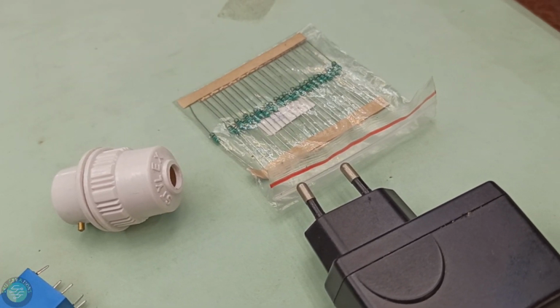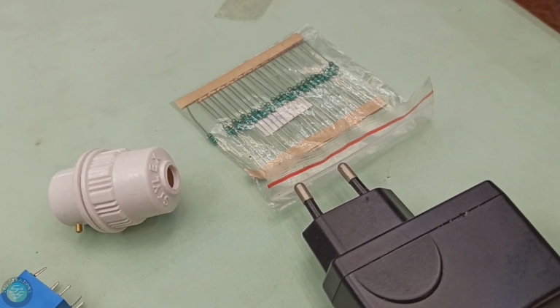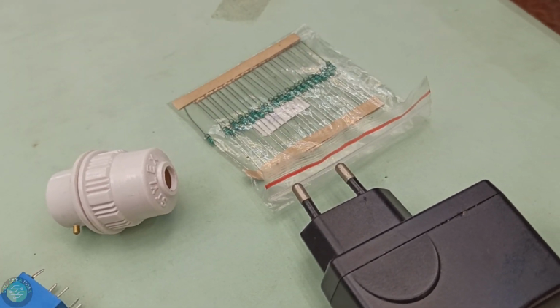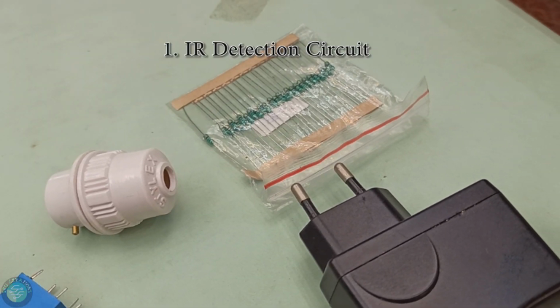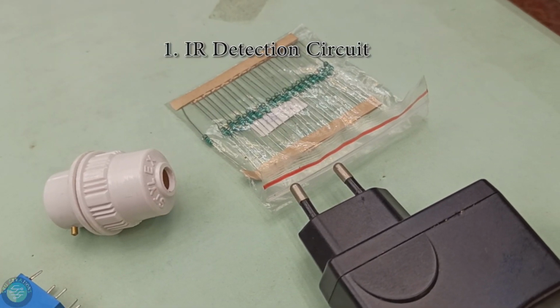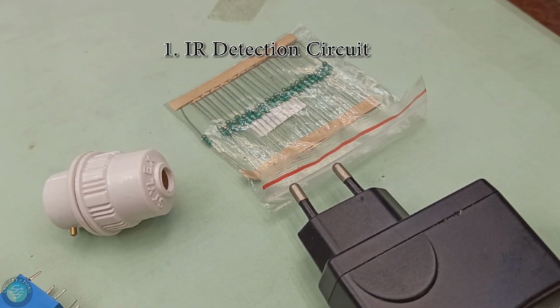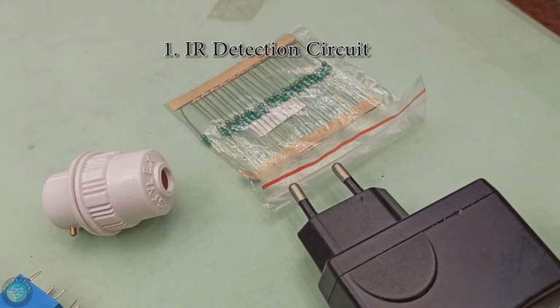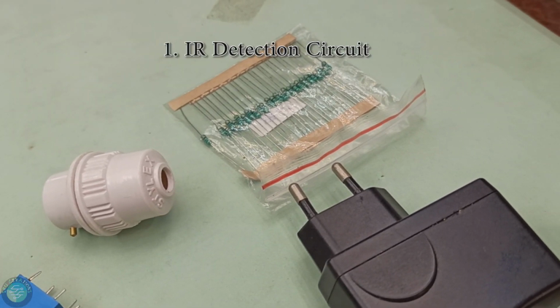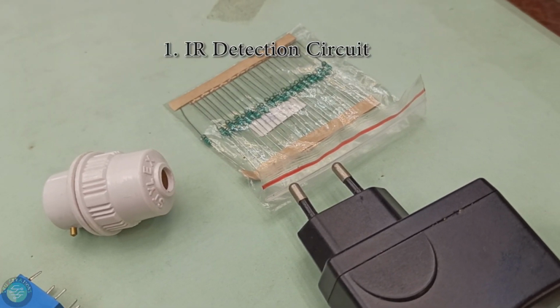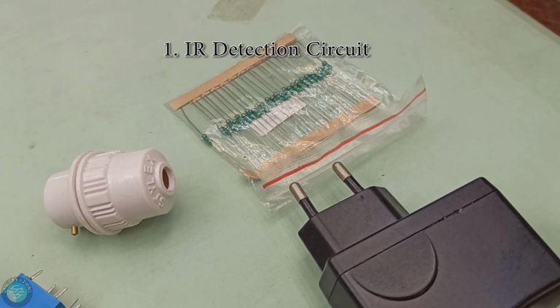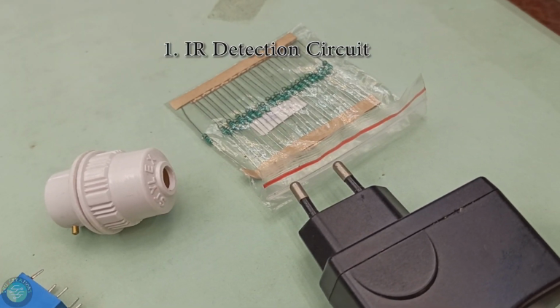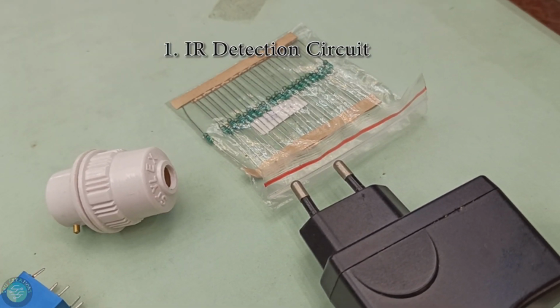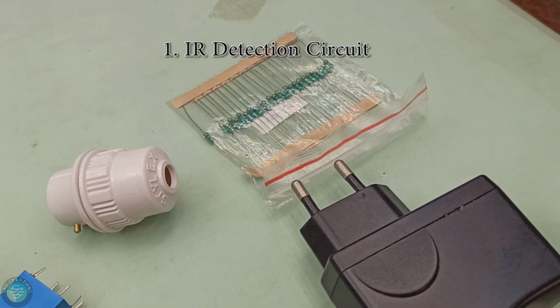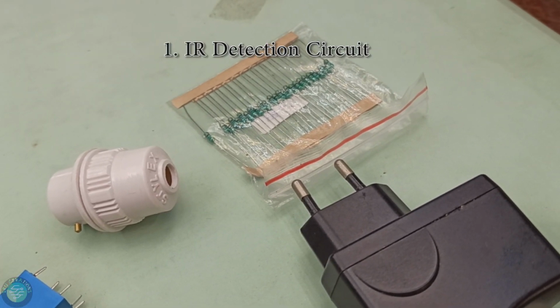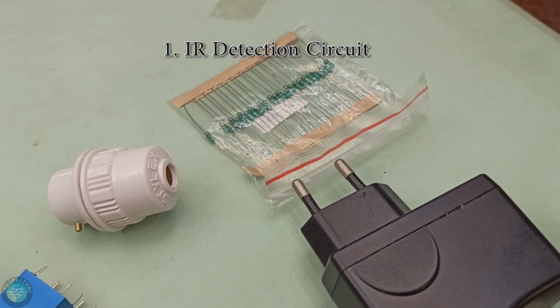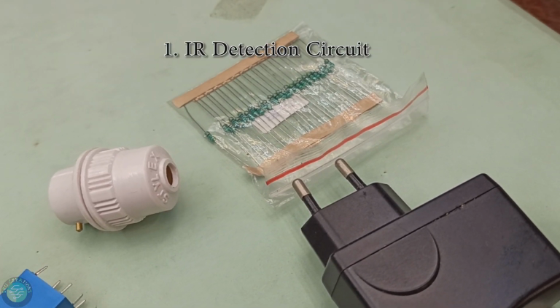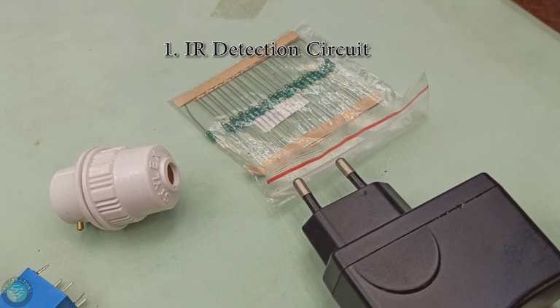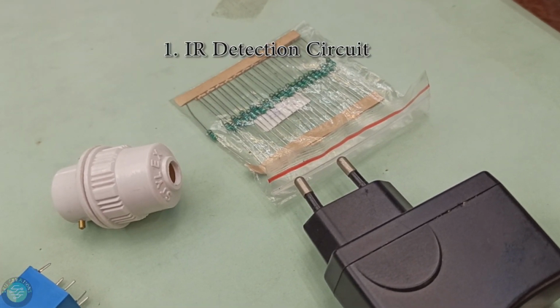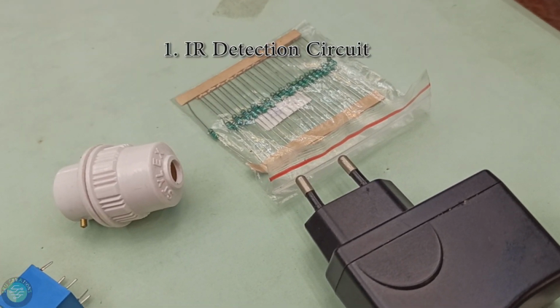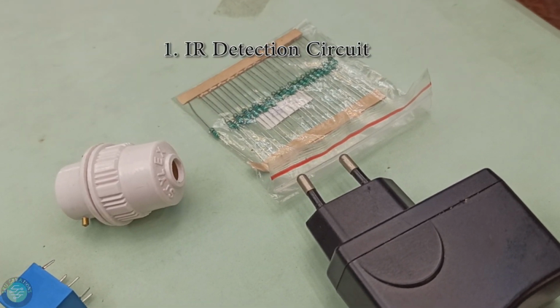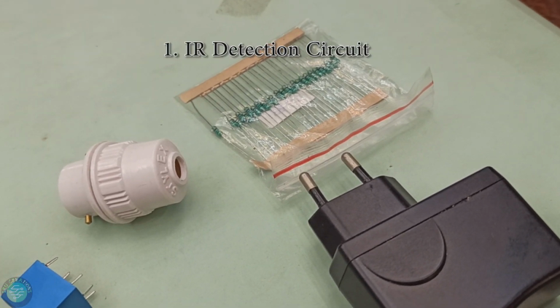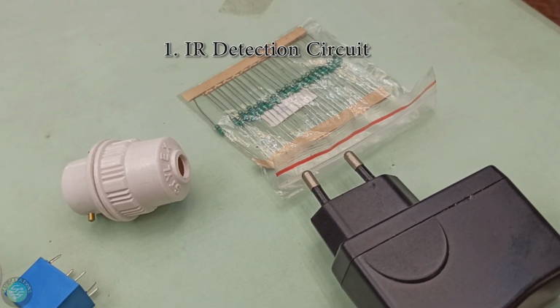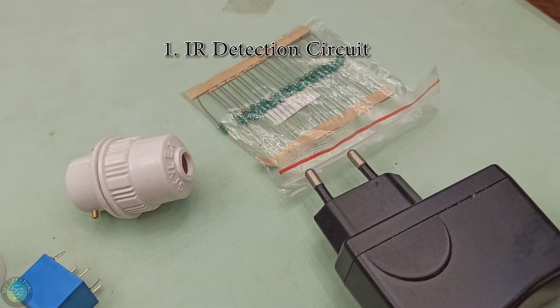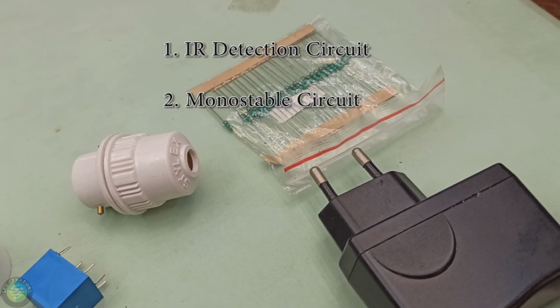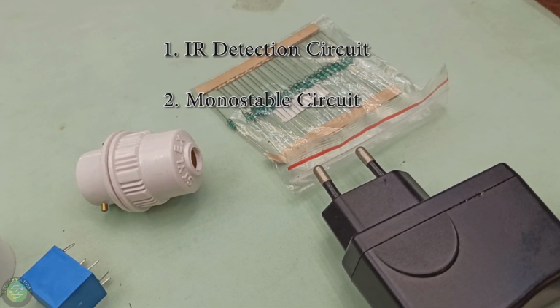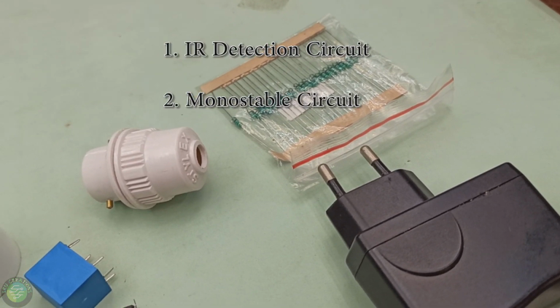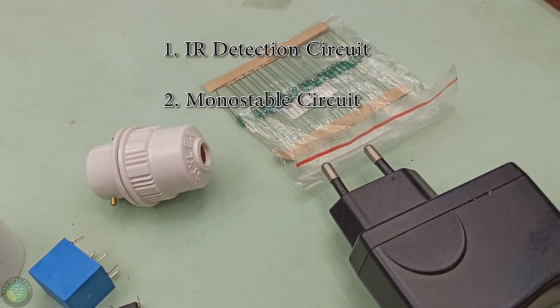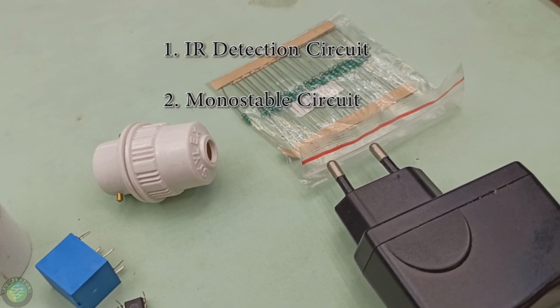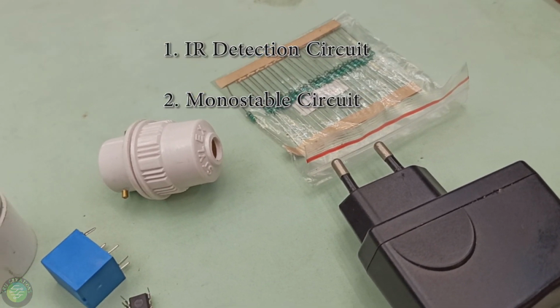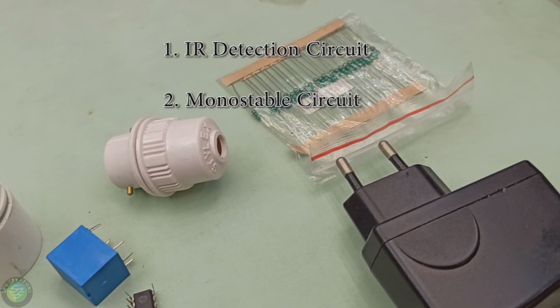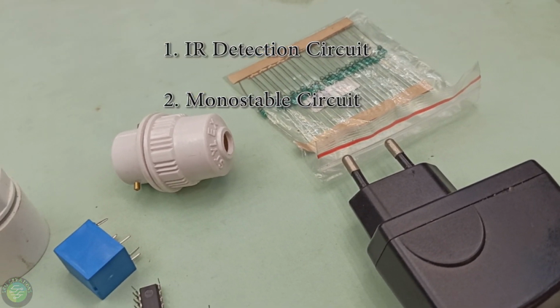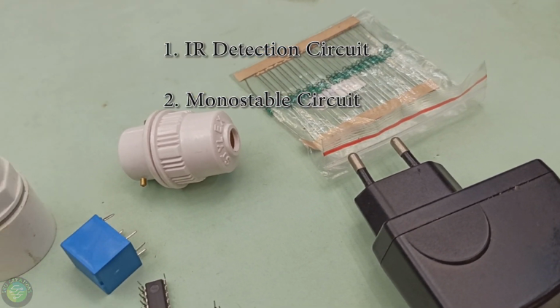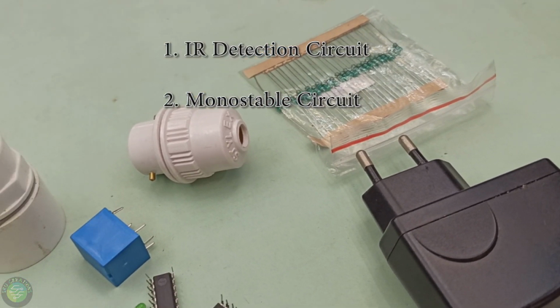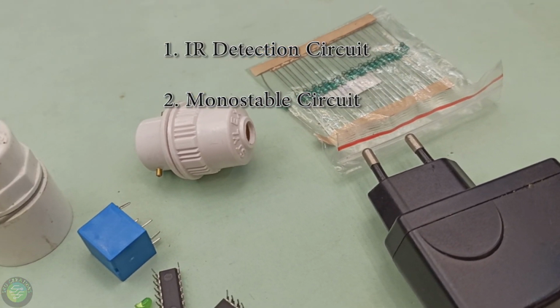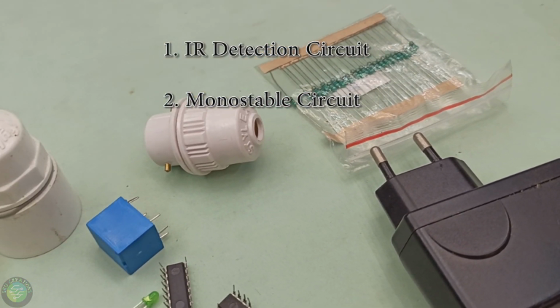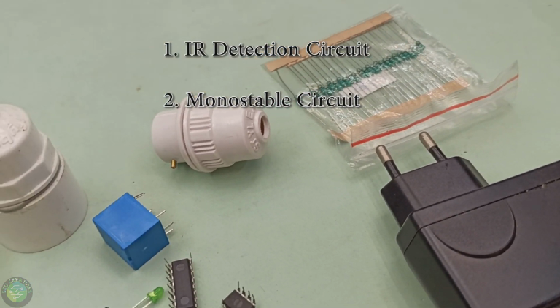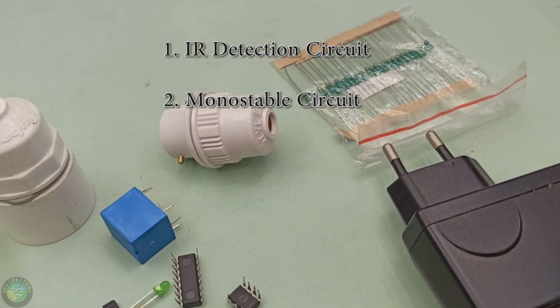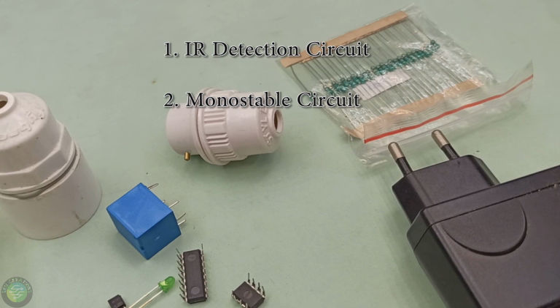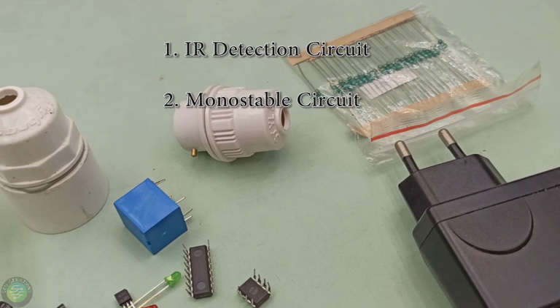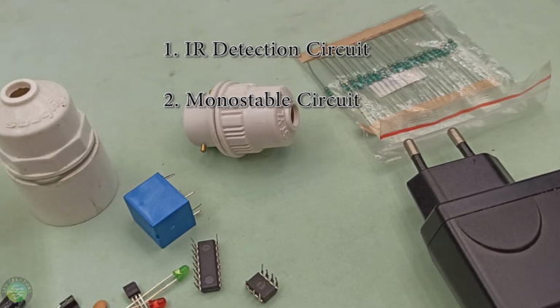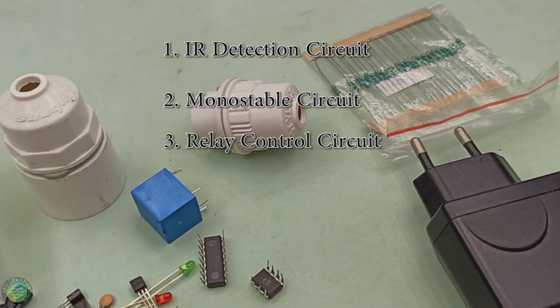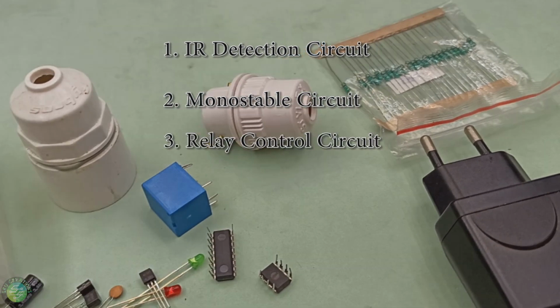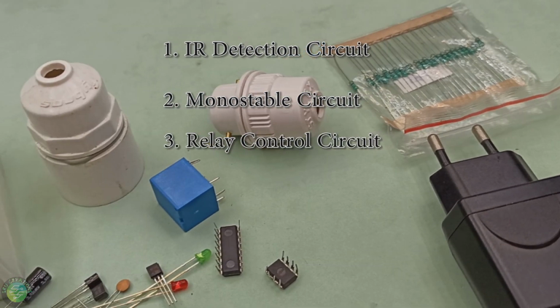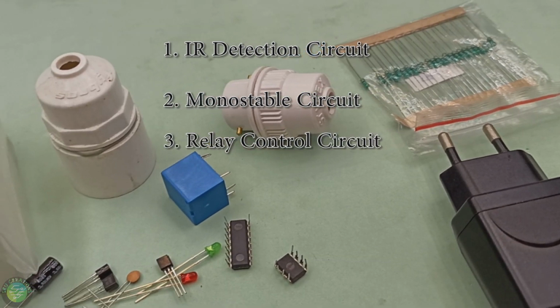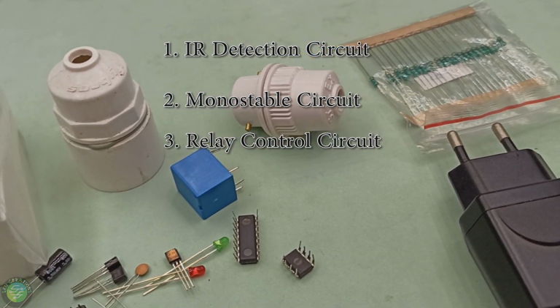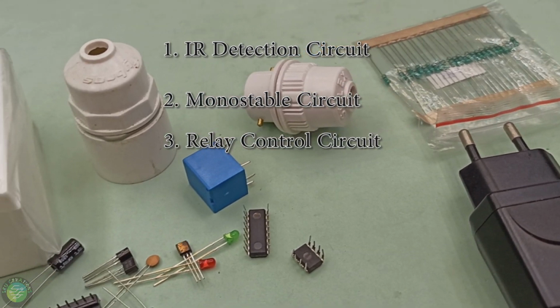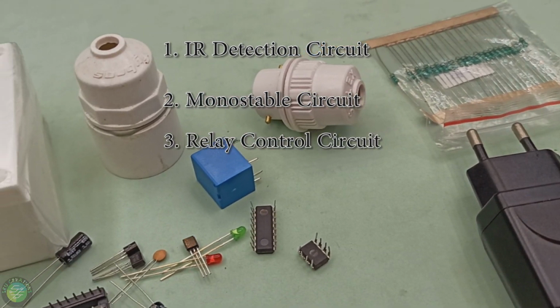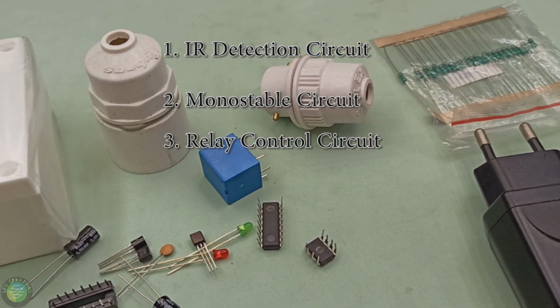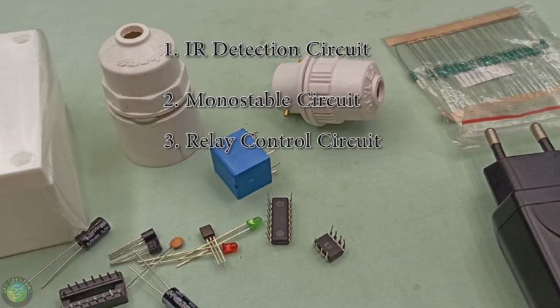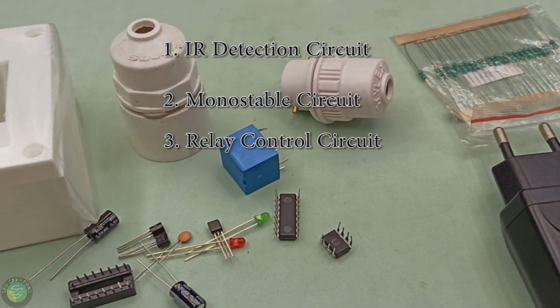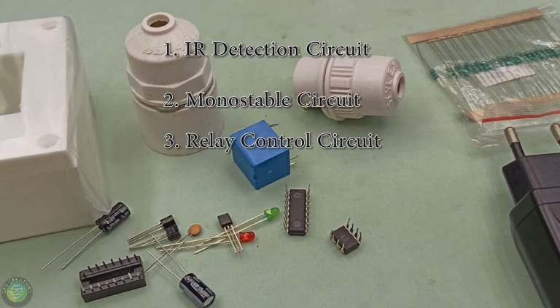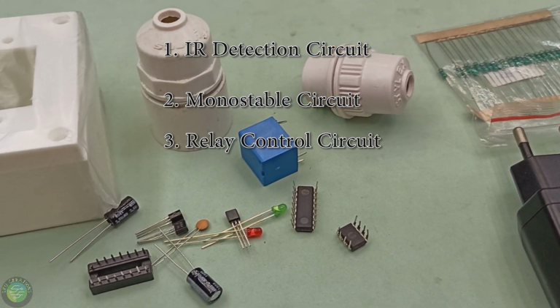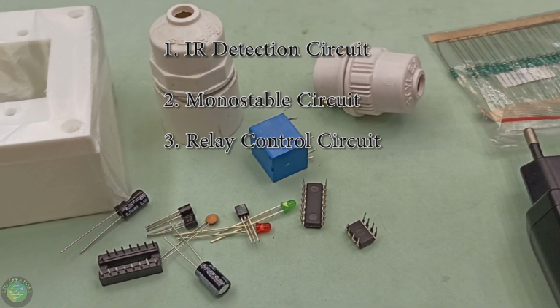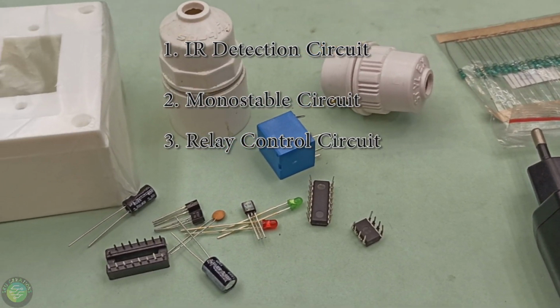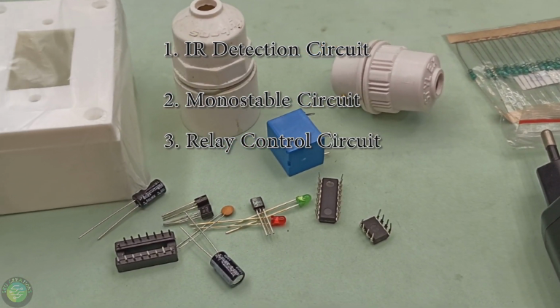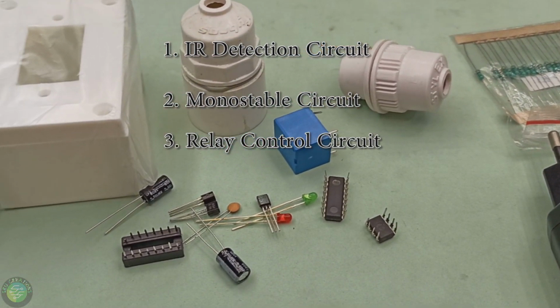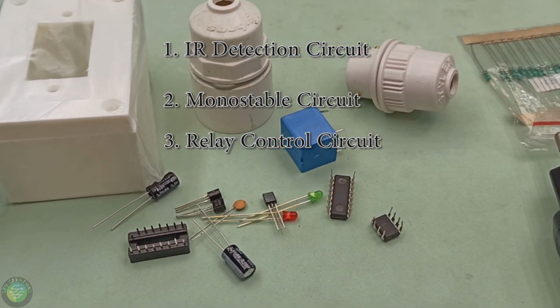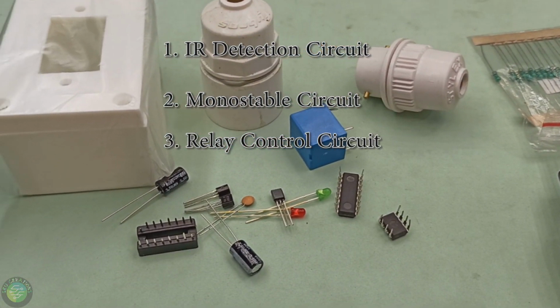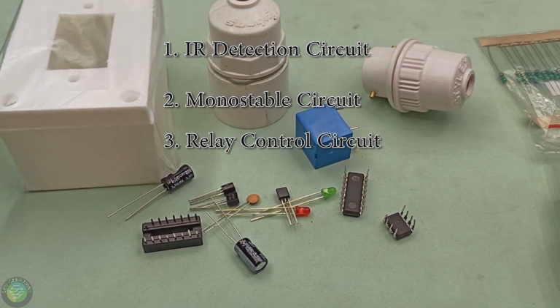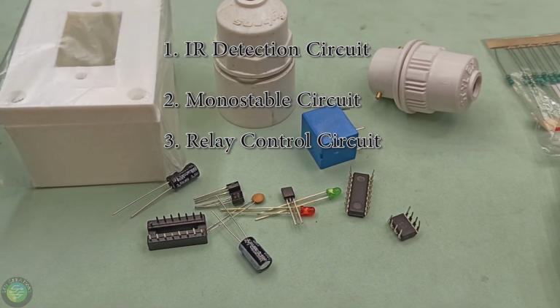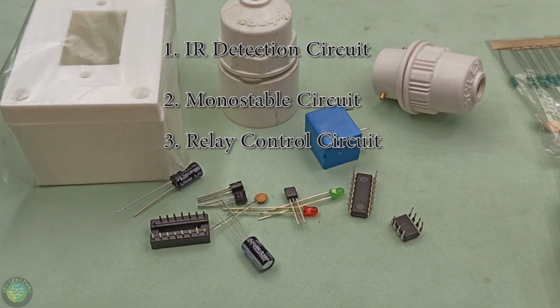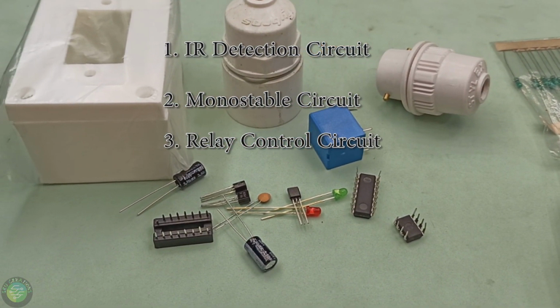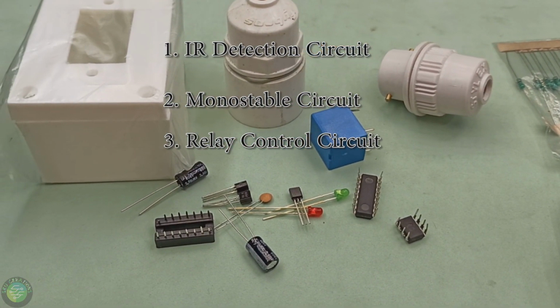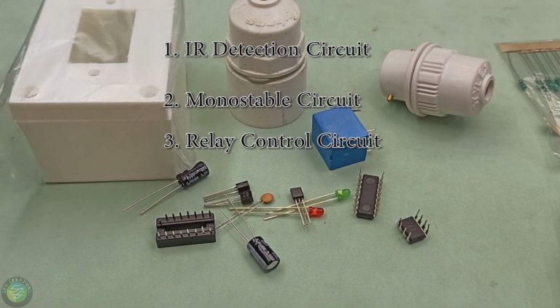This is an IR Detection circuit, a Monostable circuit, and a Relay Control circuit. I have 3 circuits.